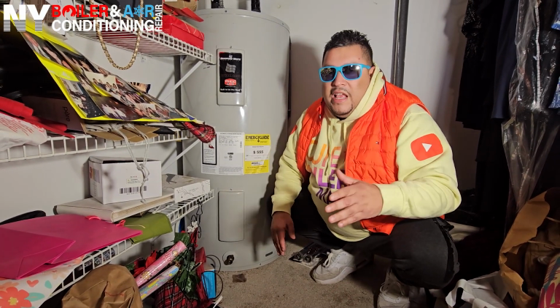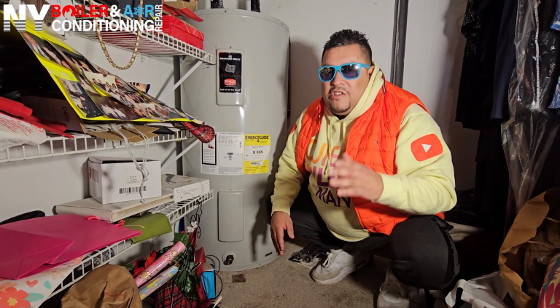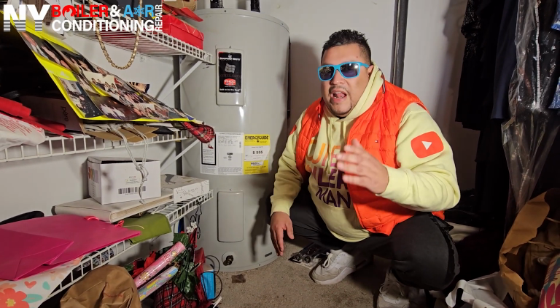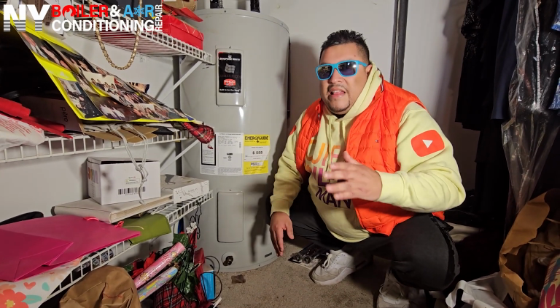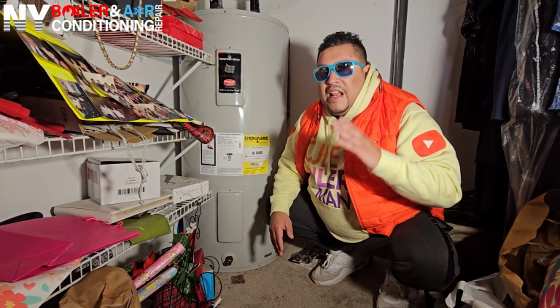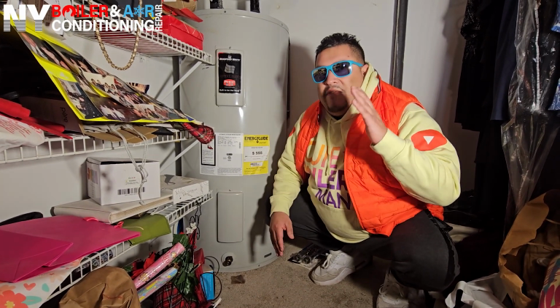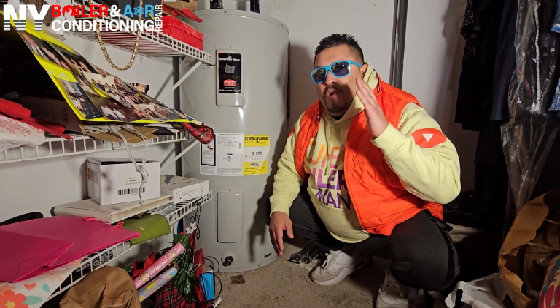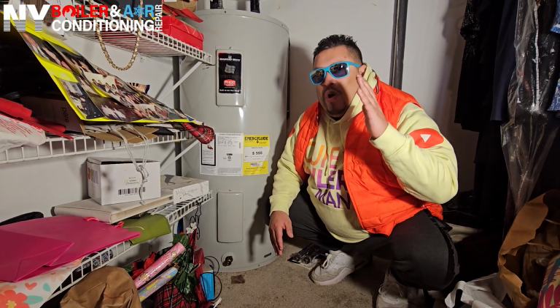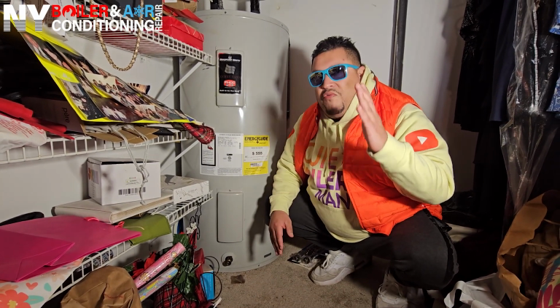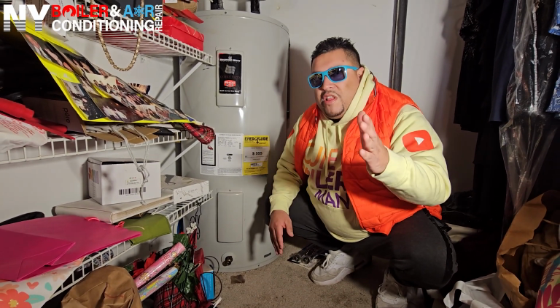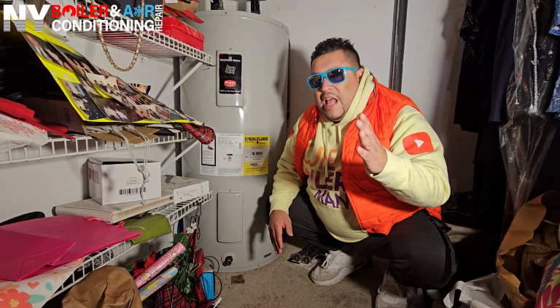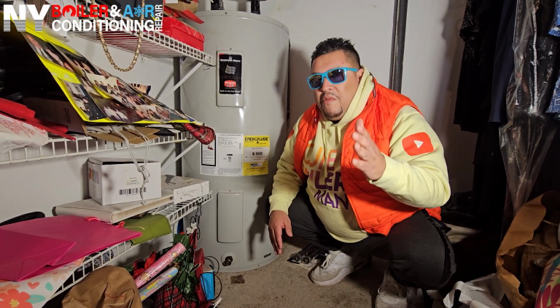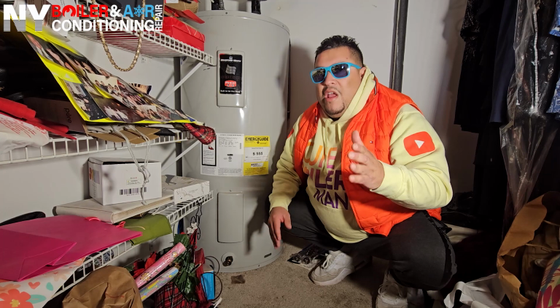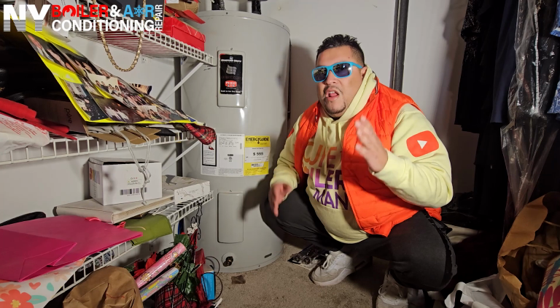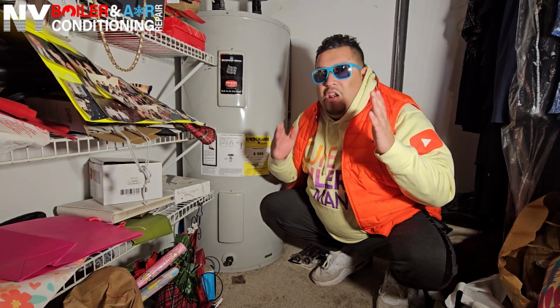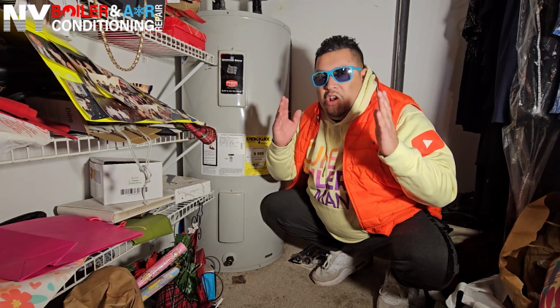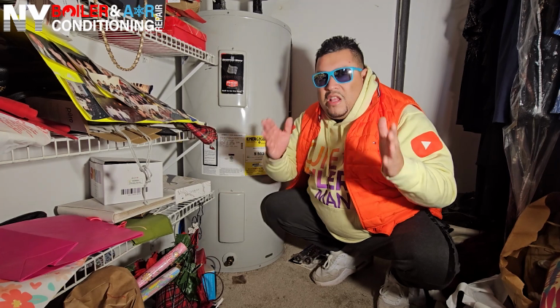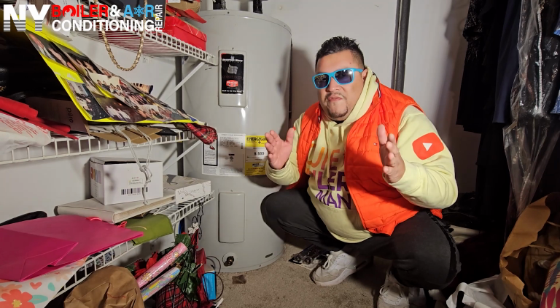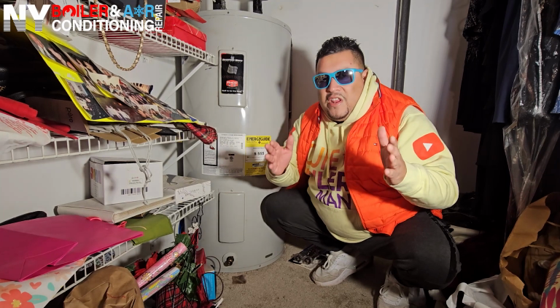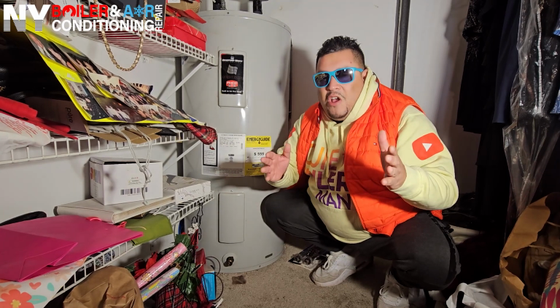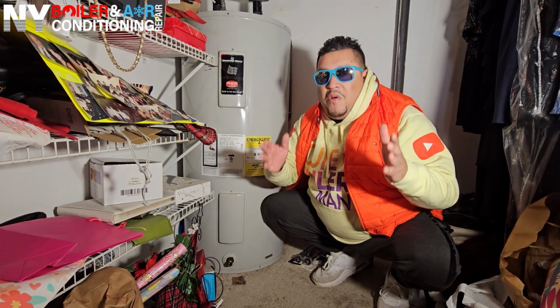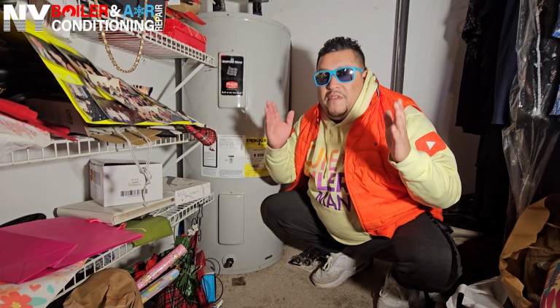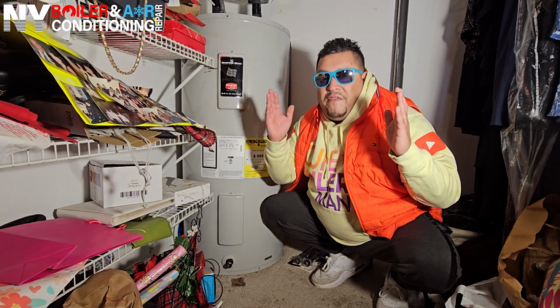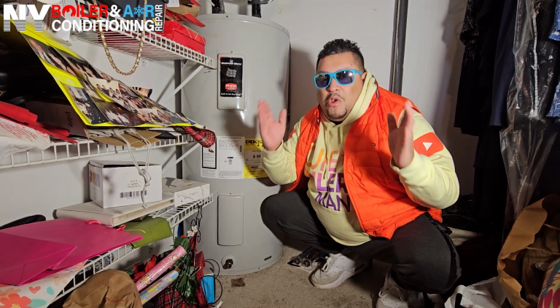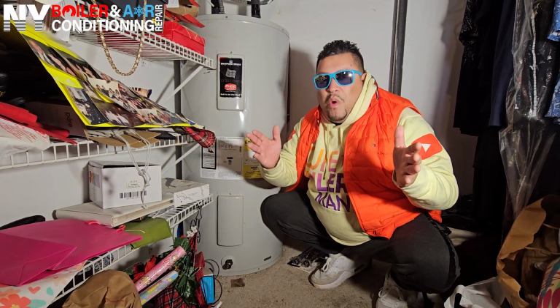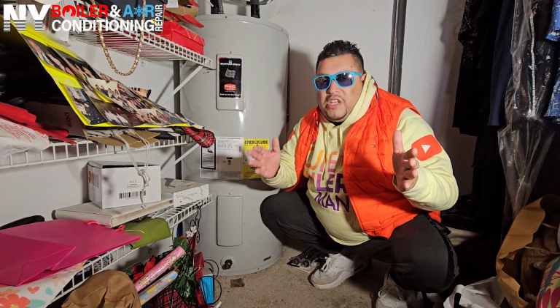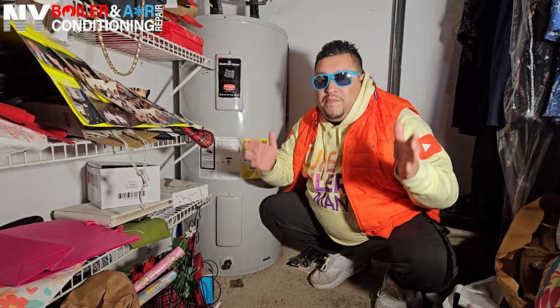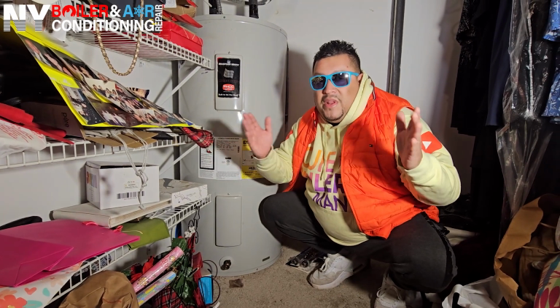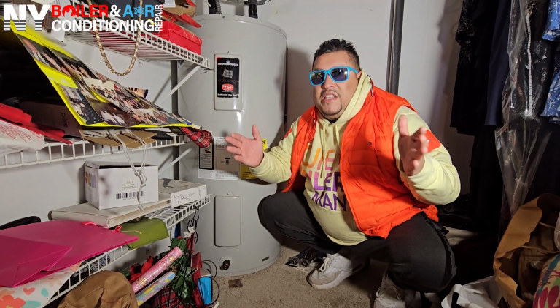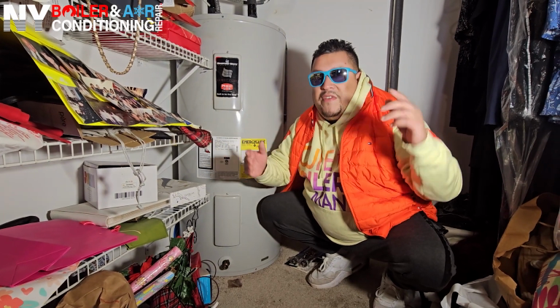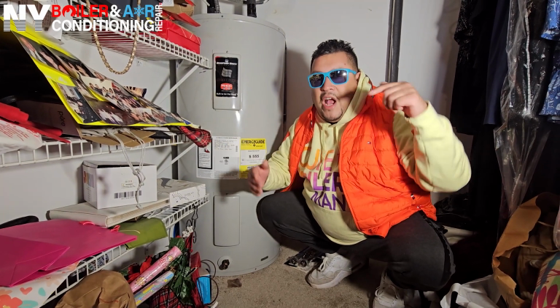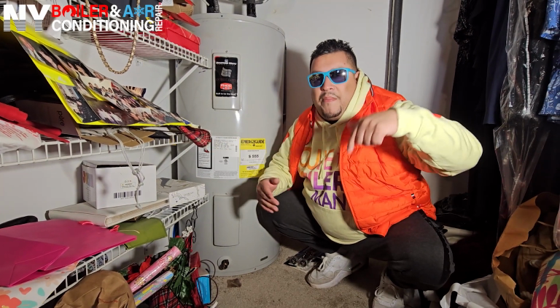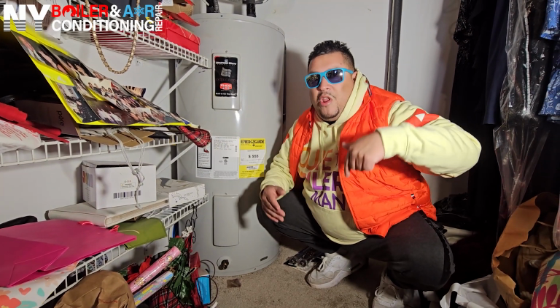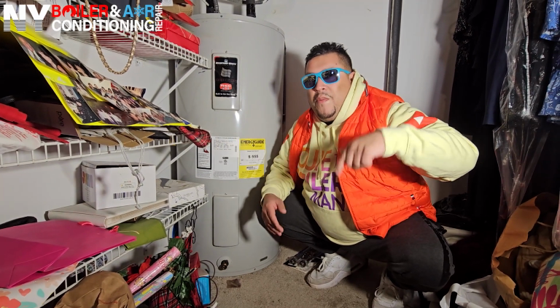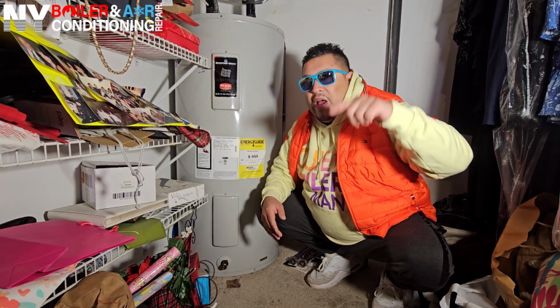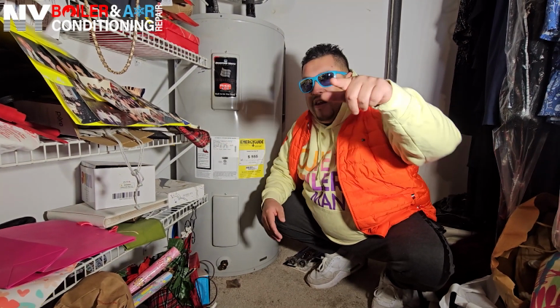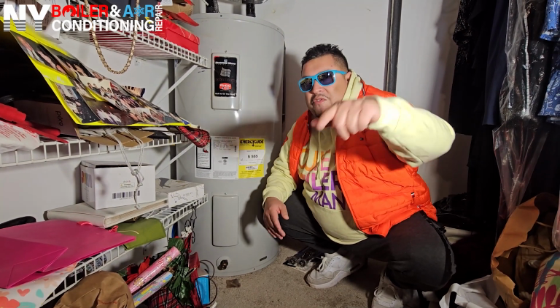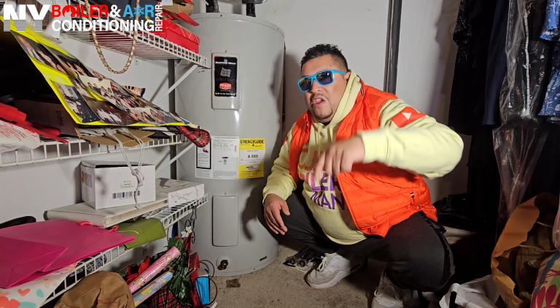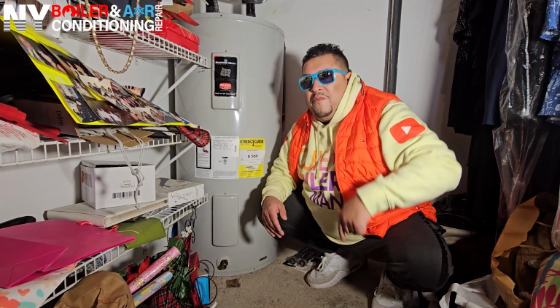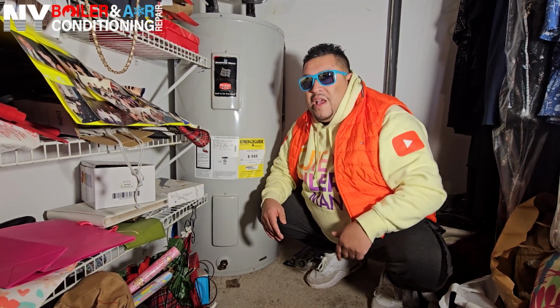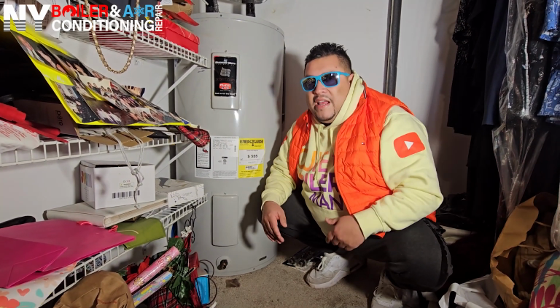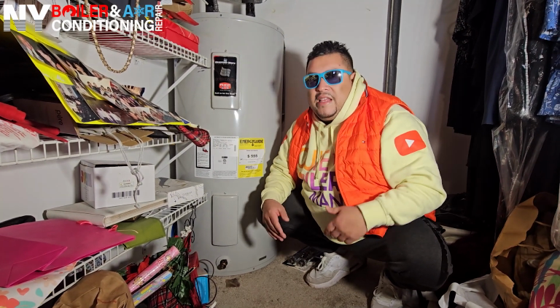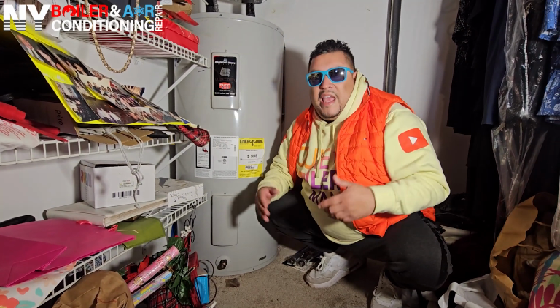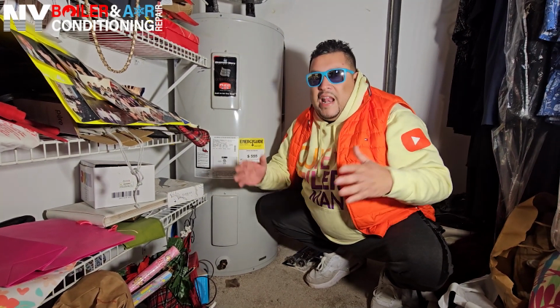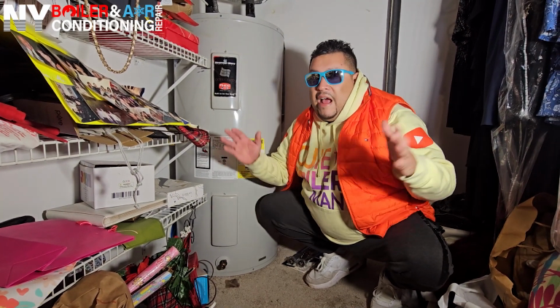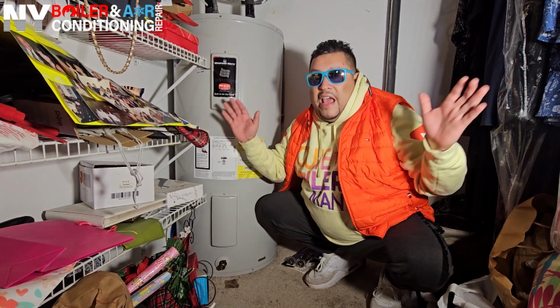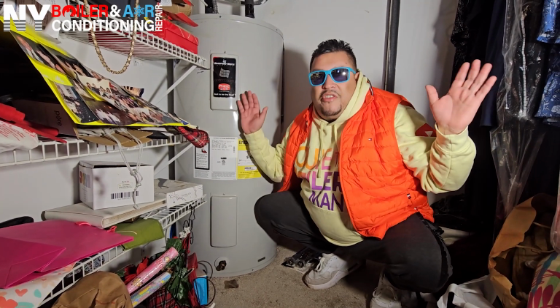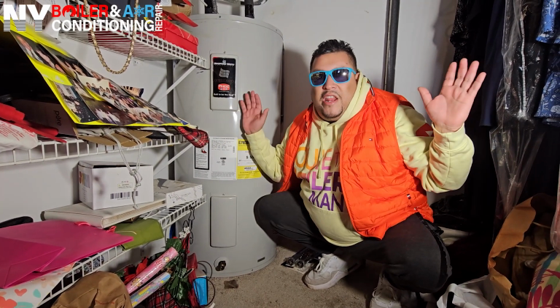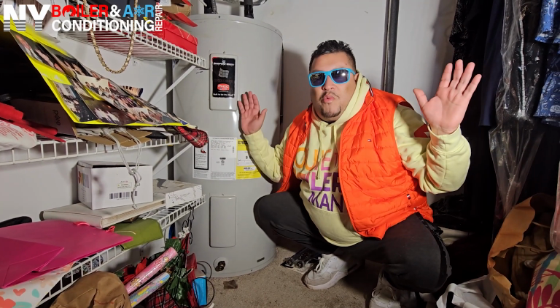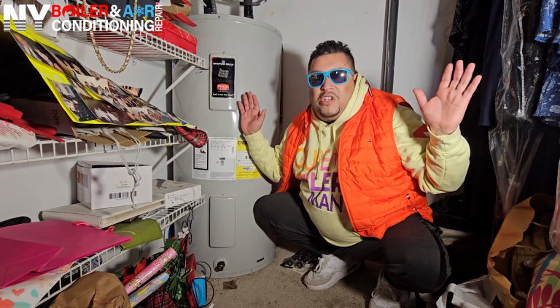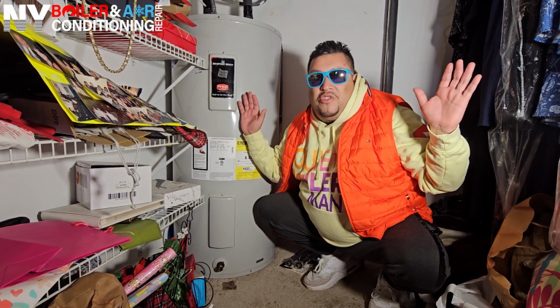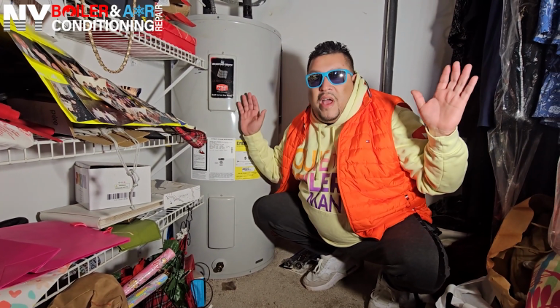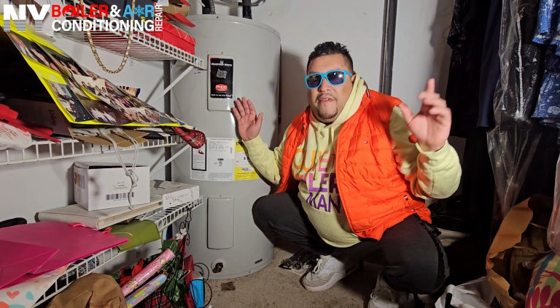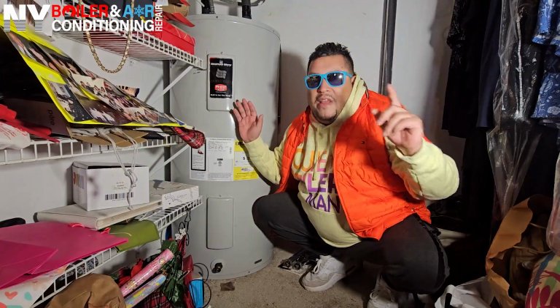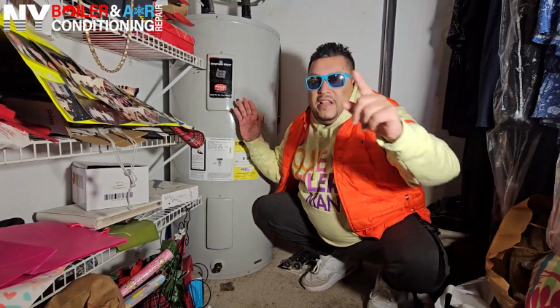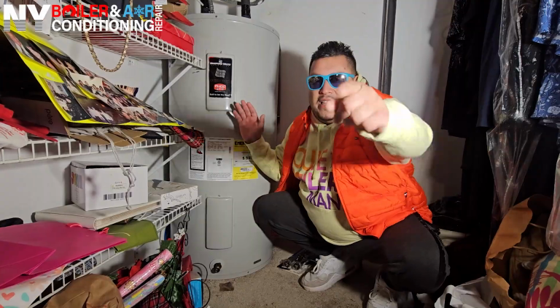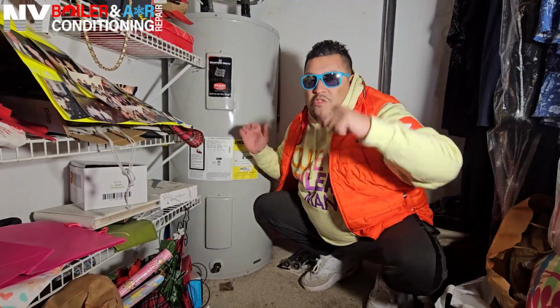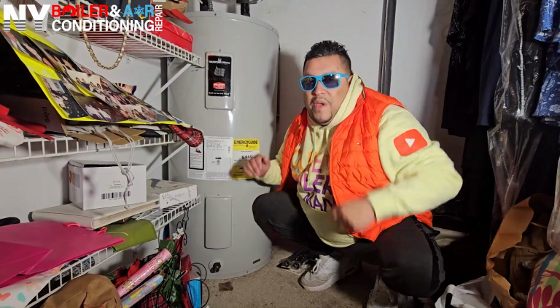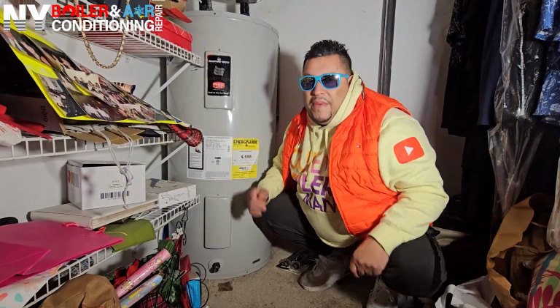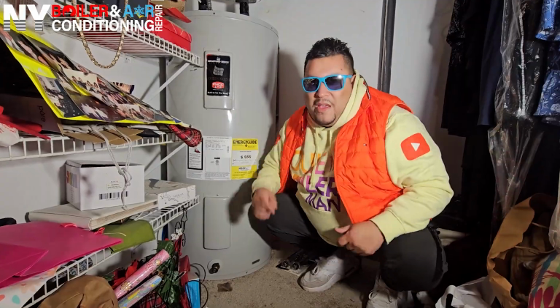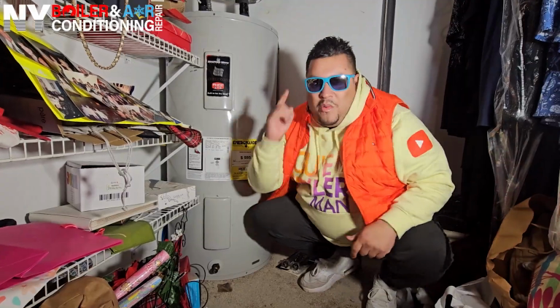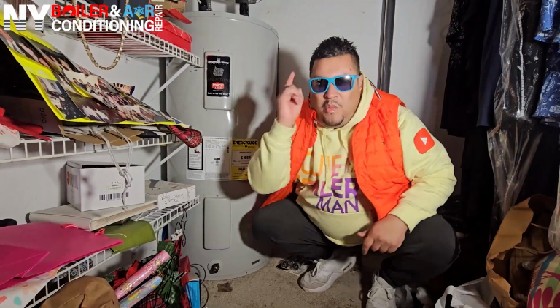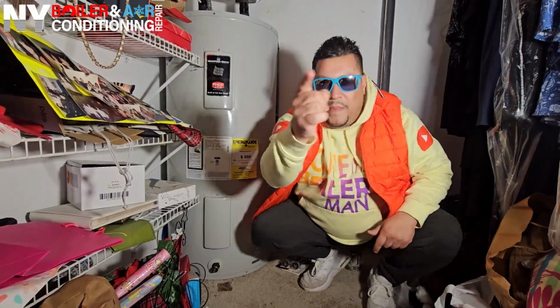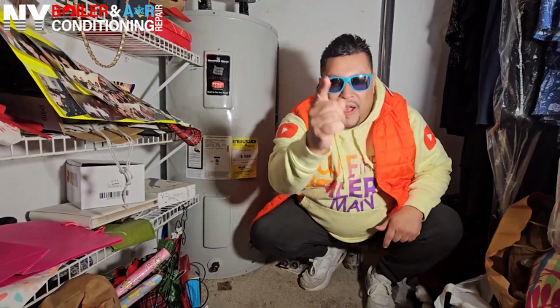Now that I've given you a quick rundown, watch the video. If you have any questions, please leave a comment below — I'd love to hear from you and I'll answer any questions you have. Stay tuned, baby!